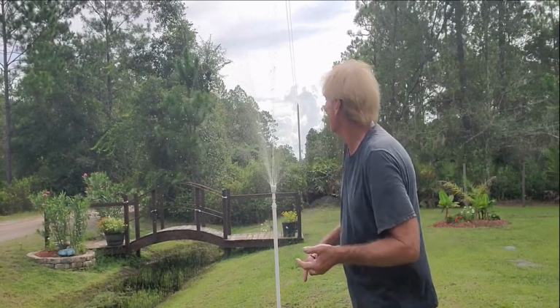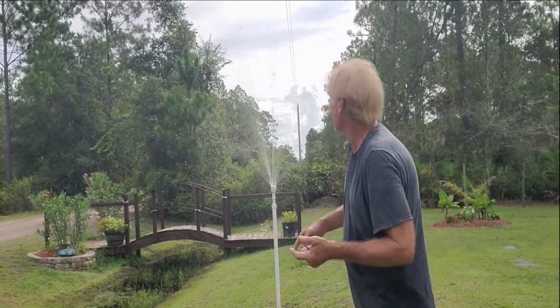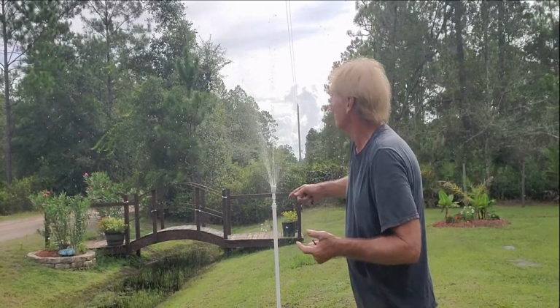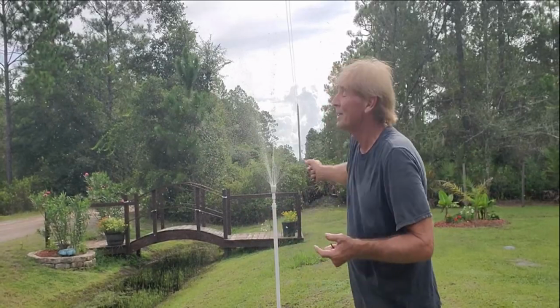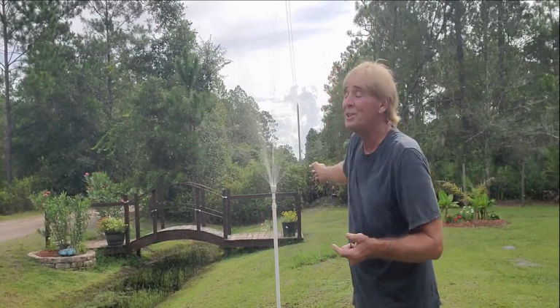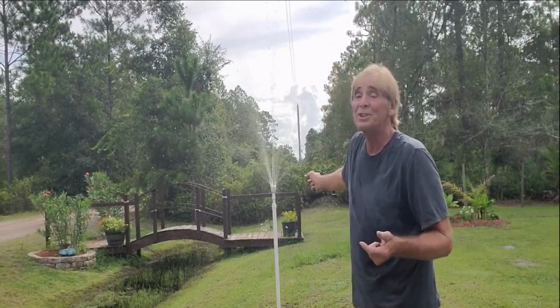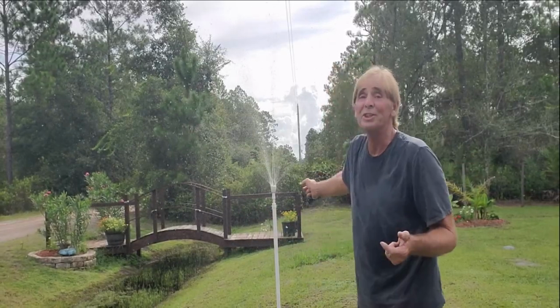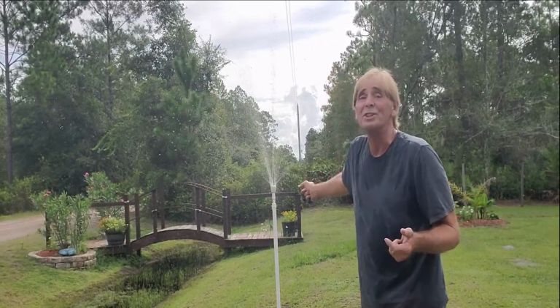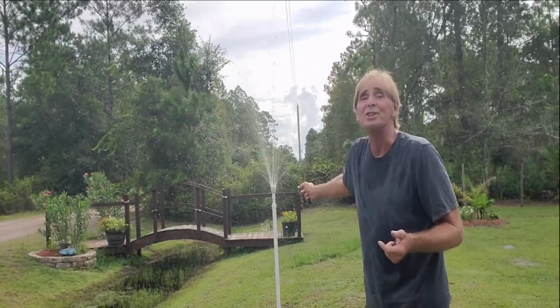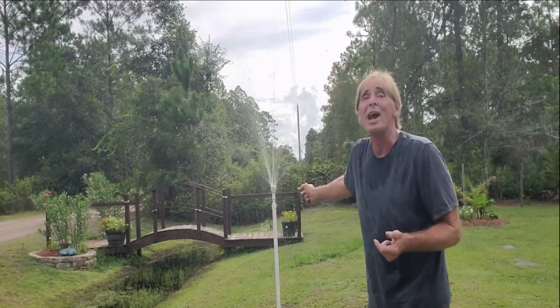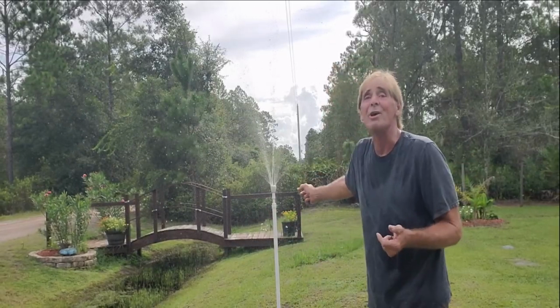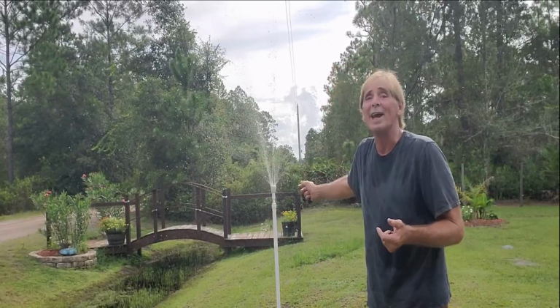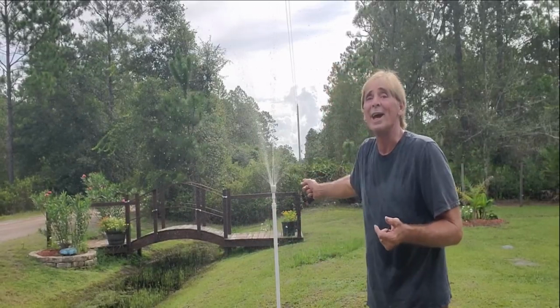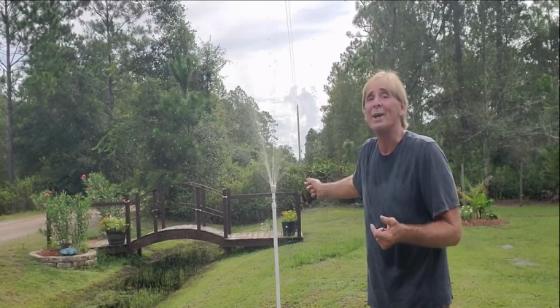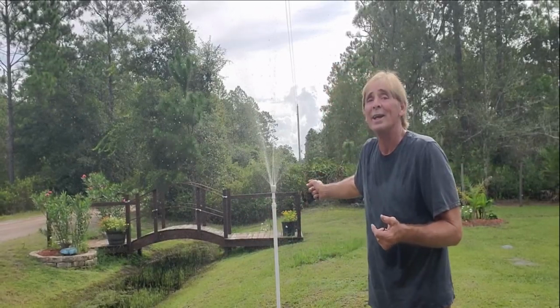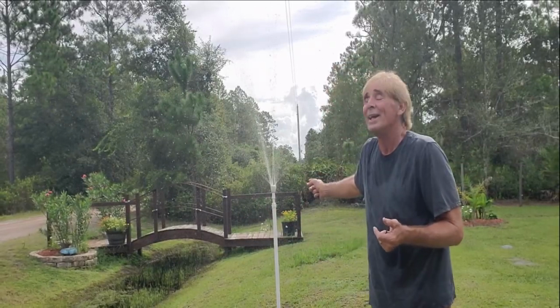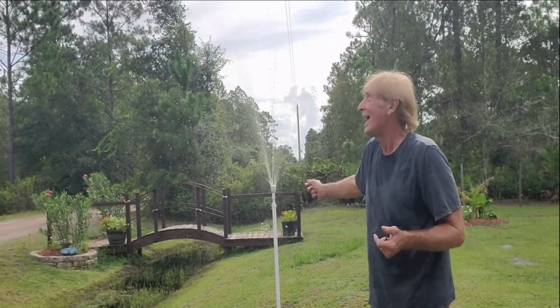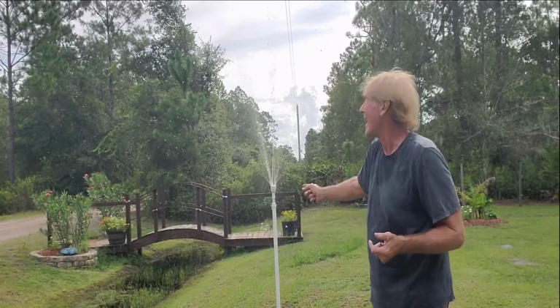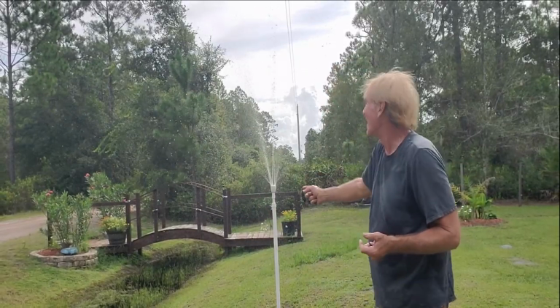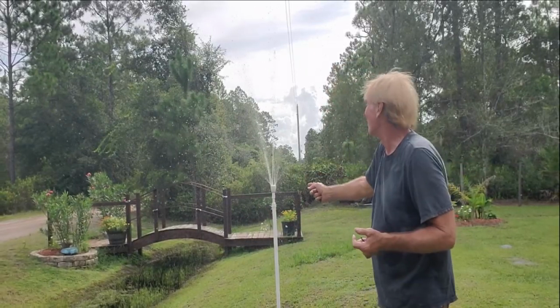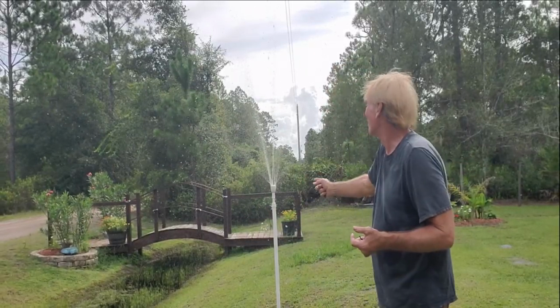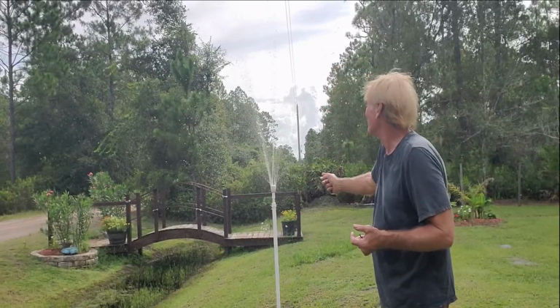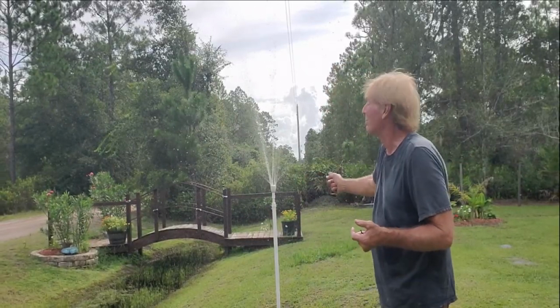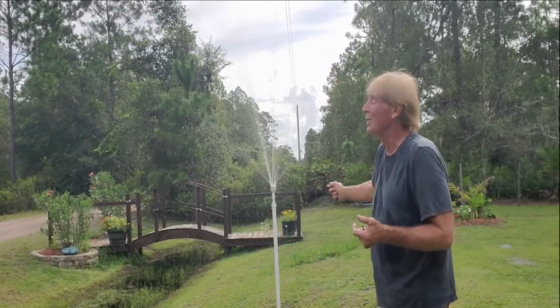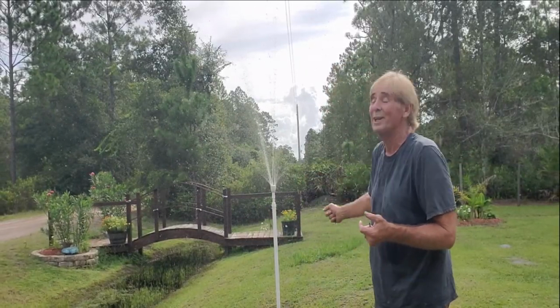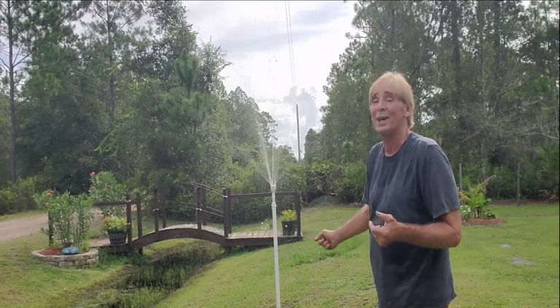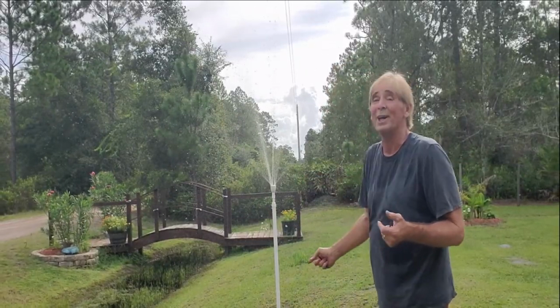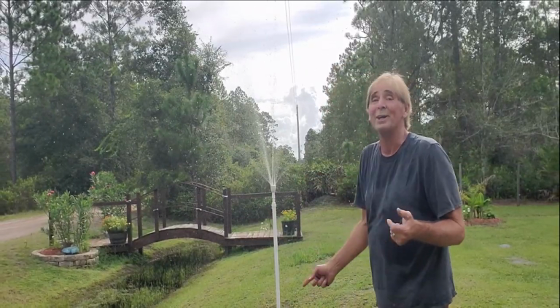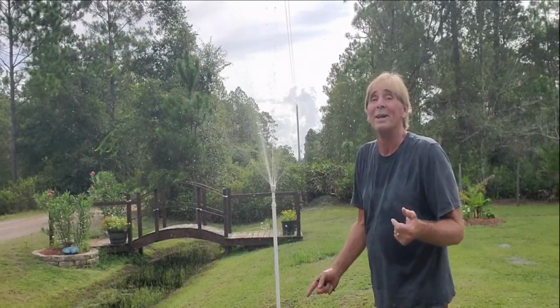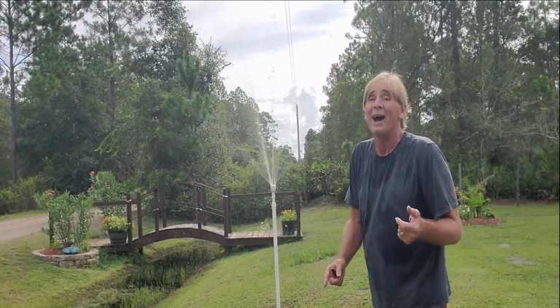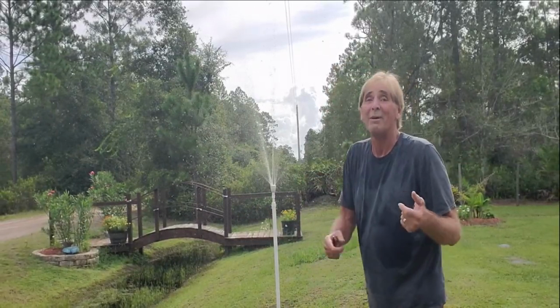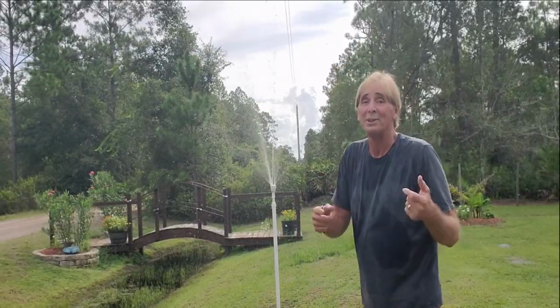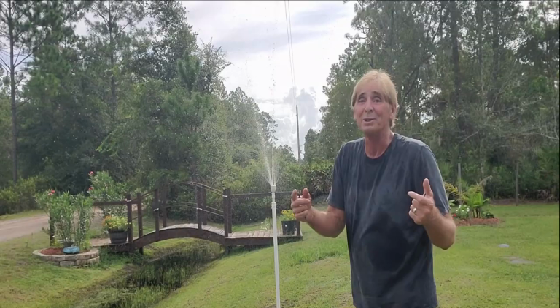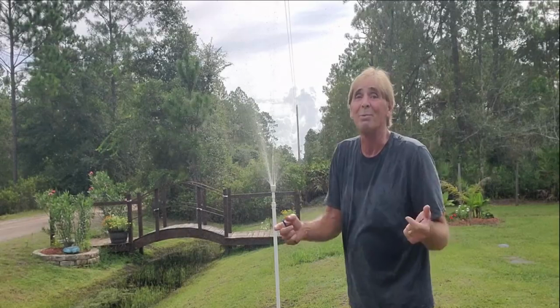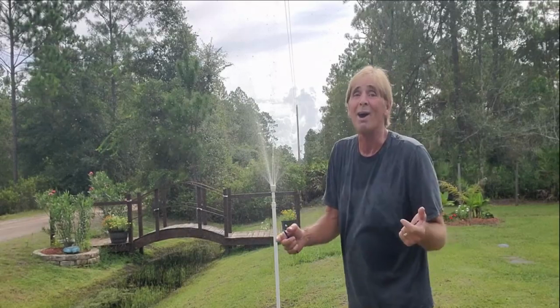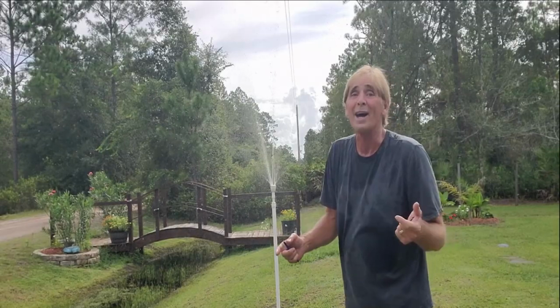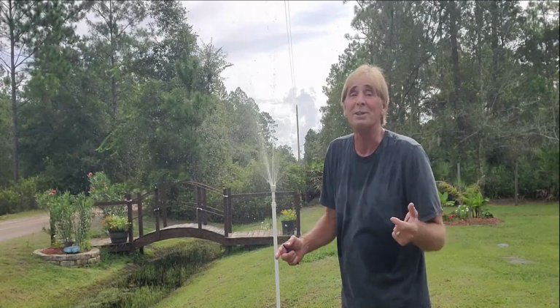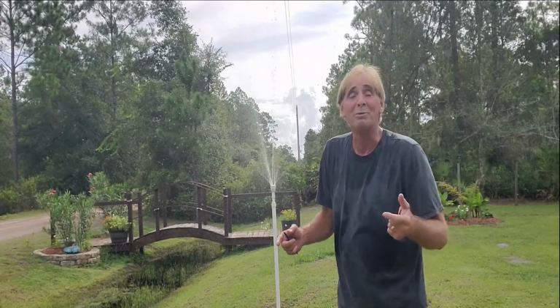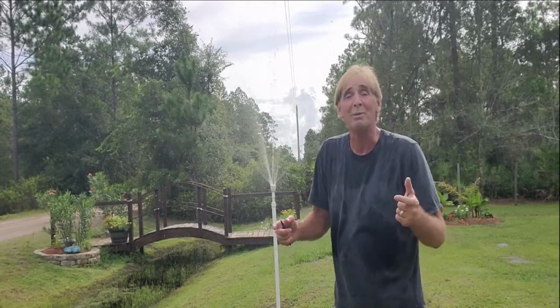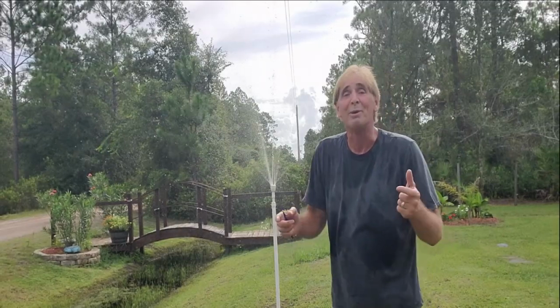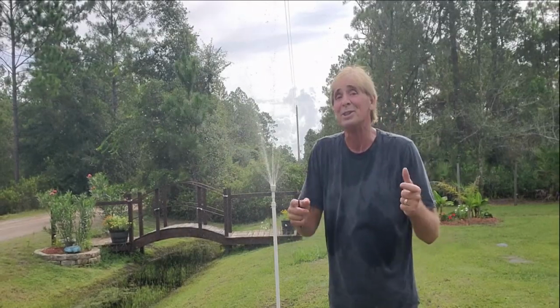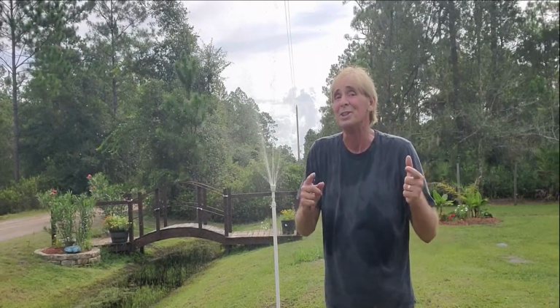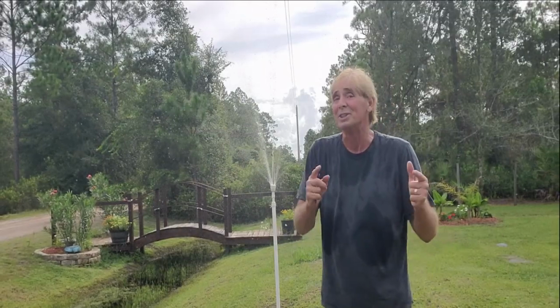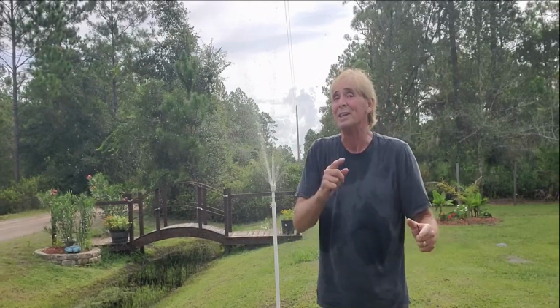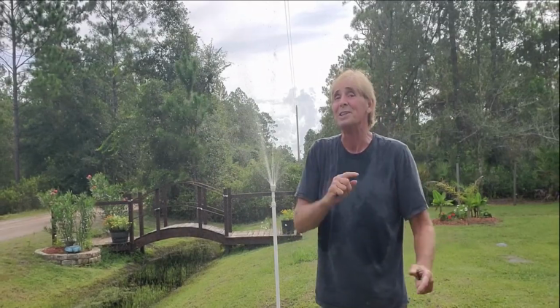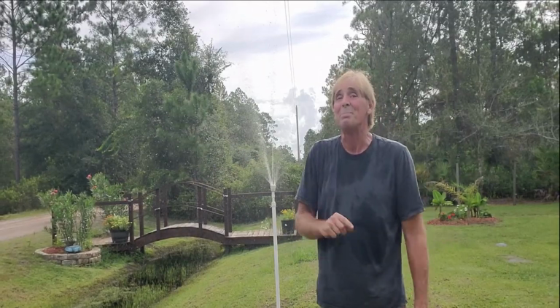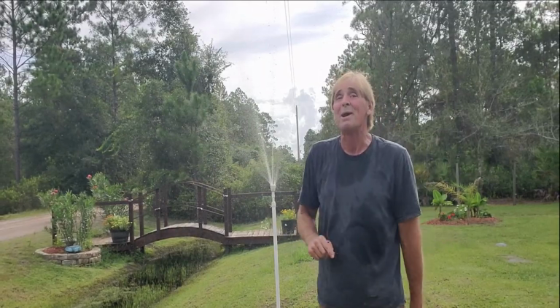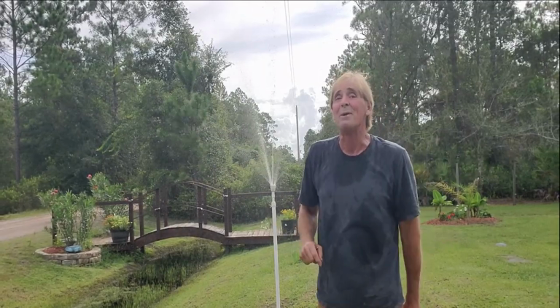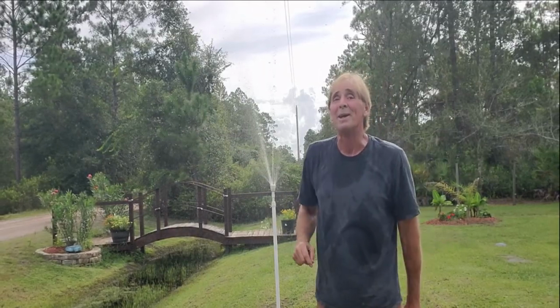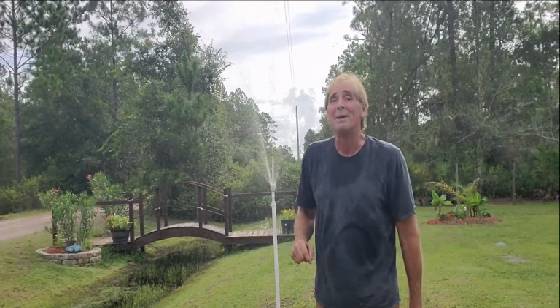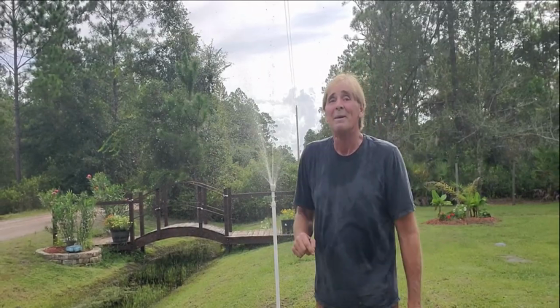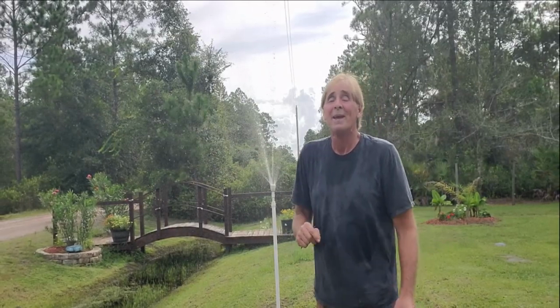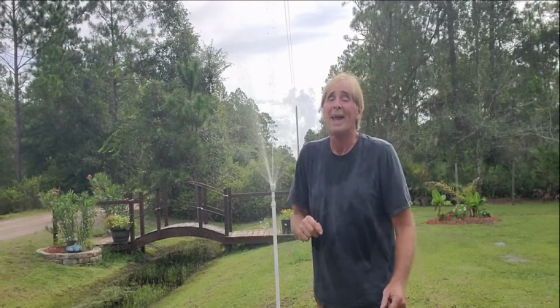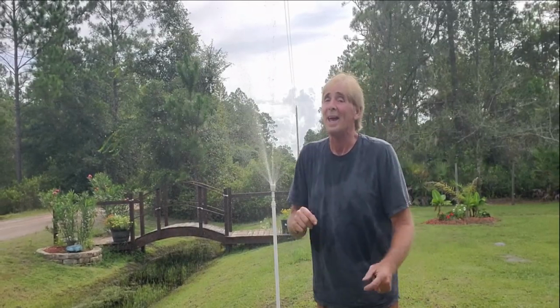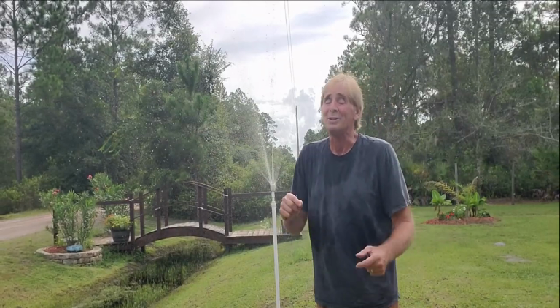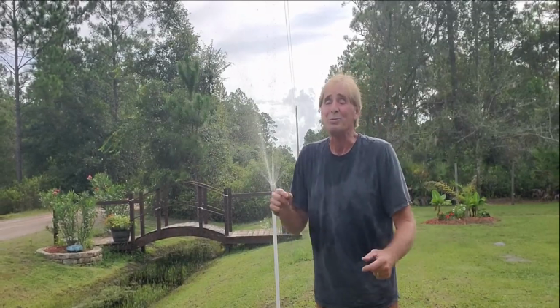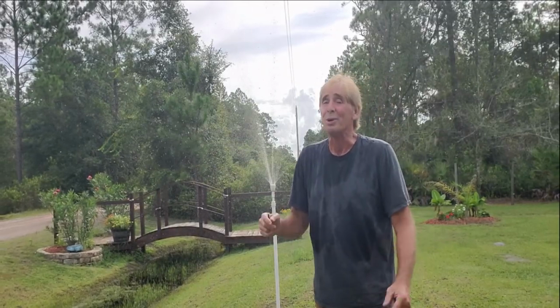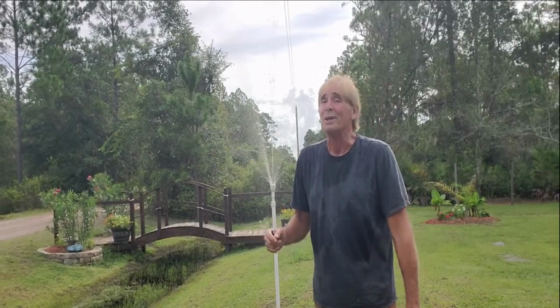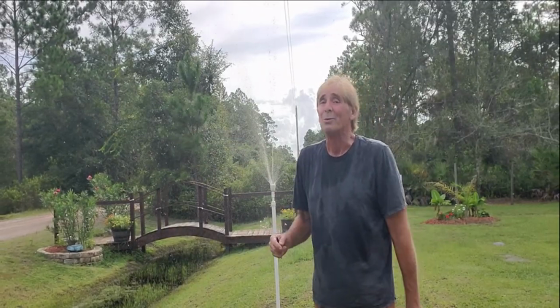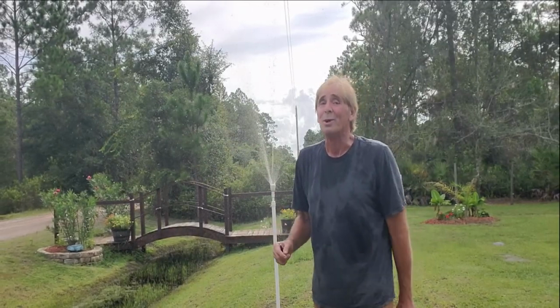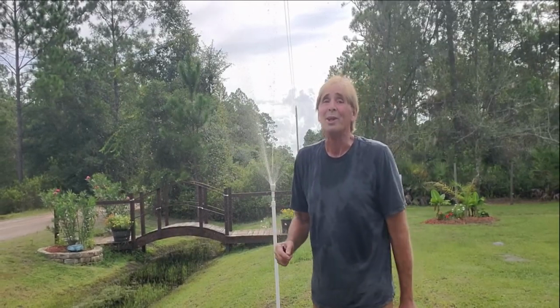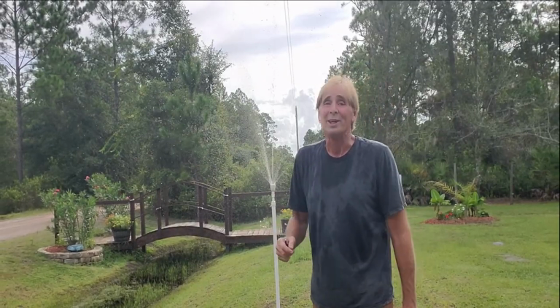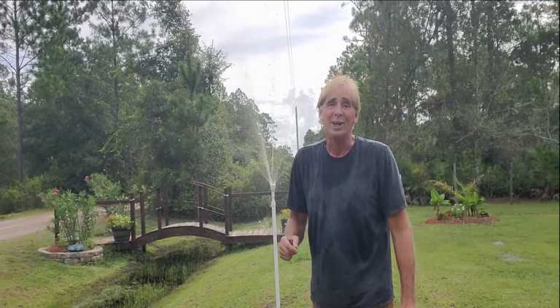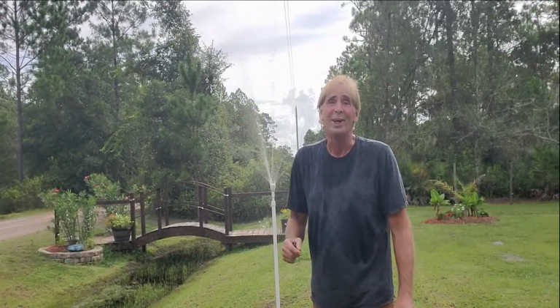This is just a shower head and it works pretty good. I was surprised — remember, it's just an experiment and it's working really well.